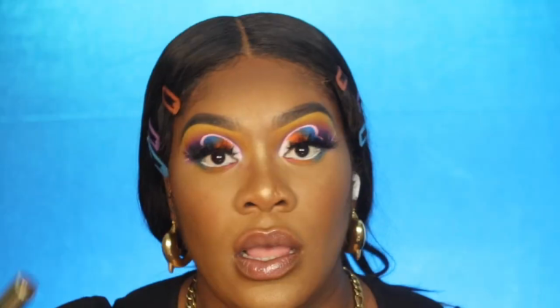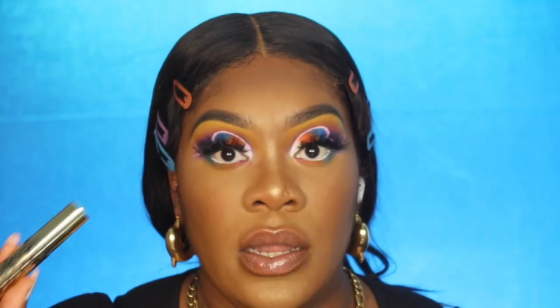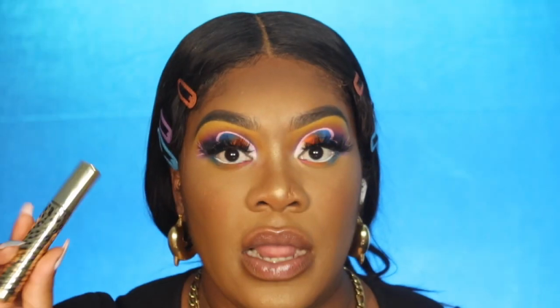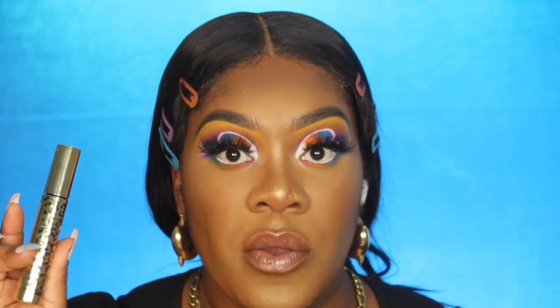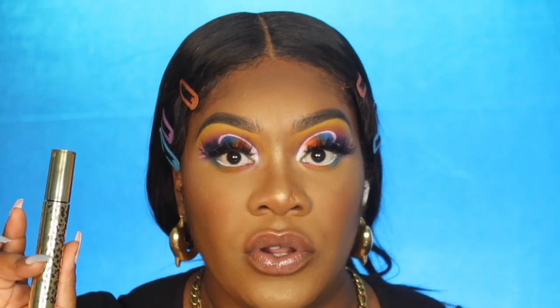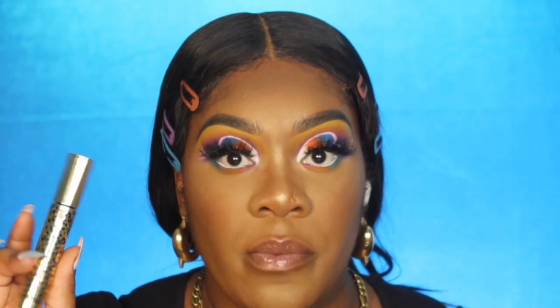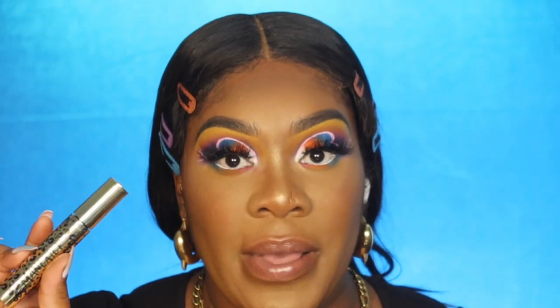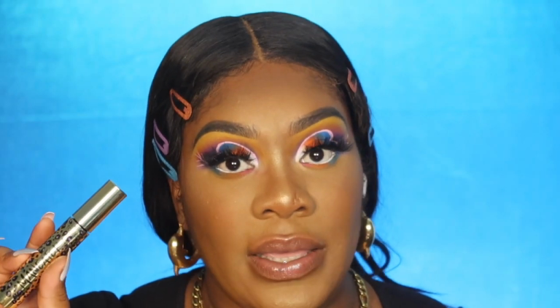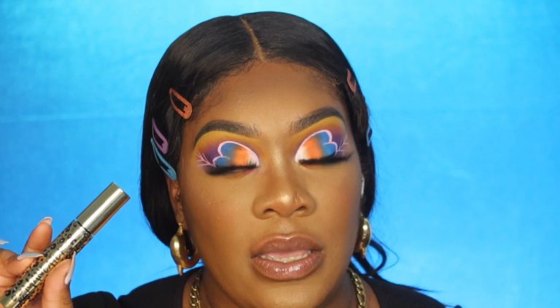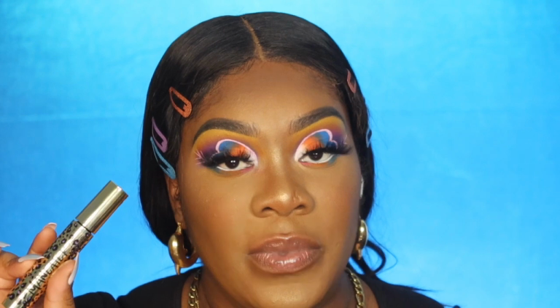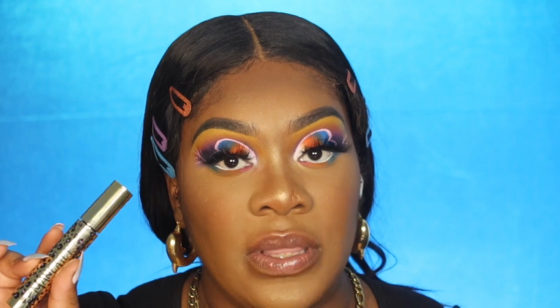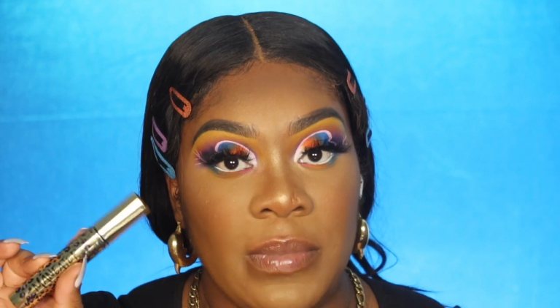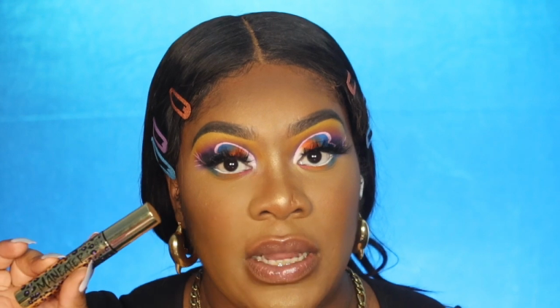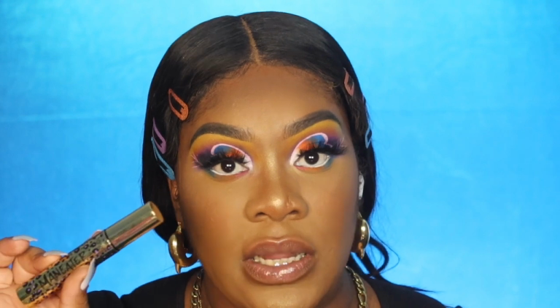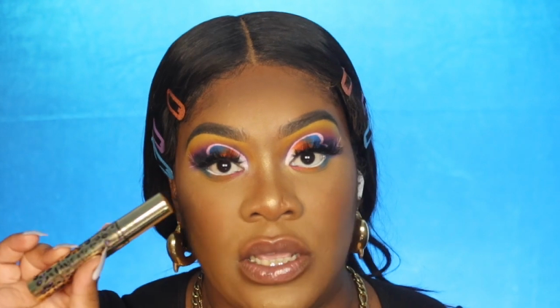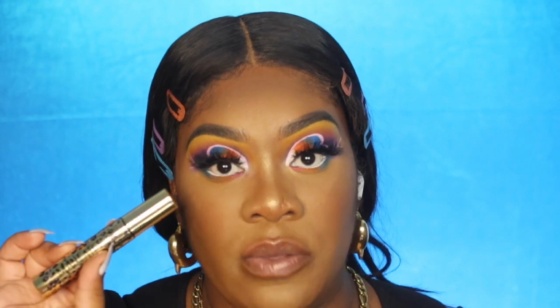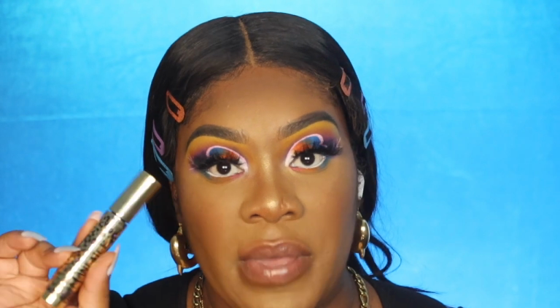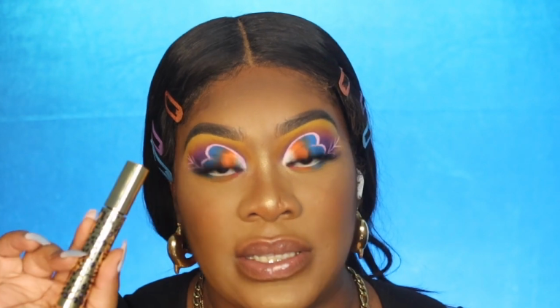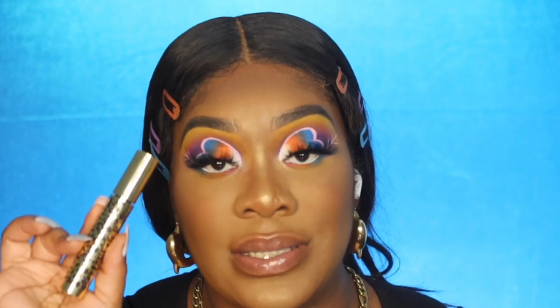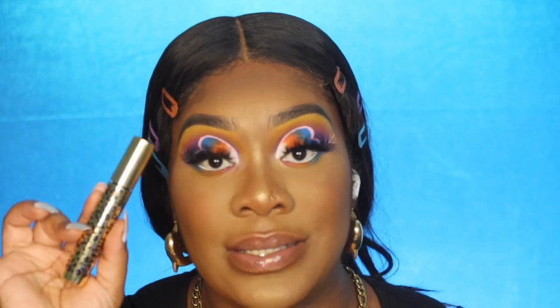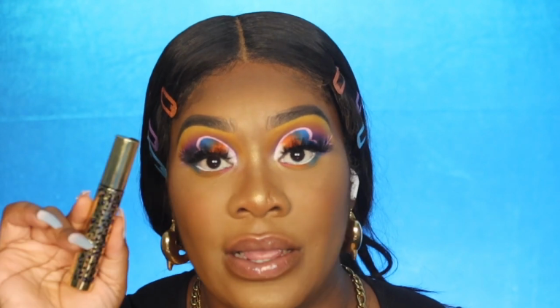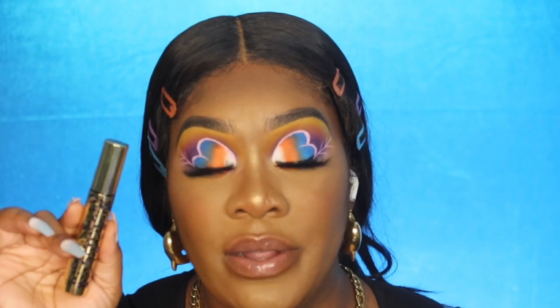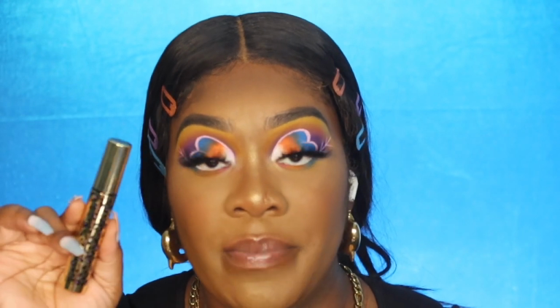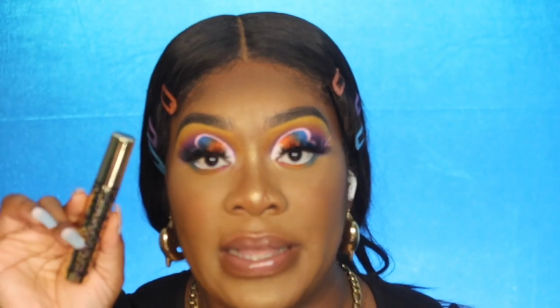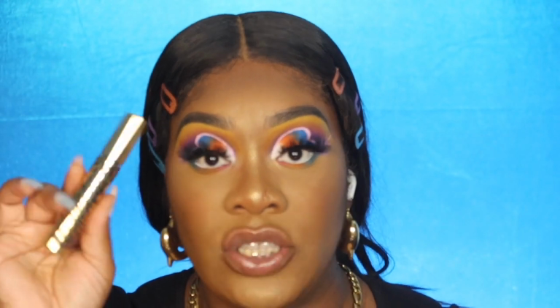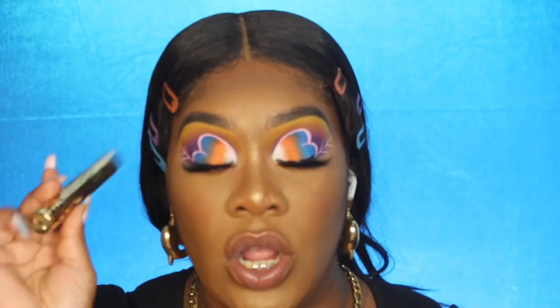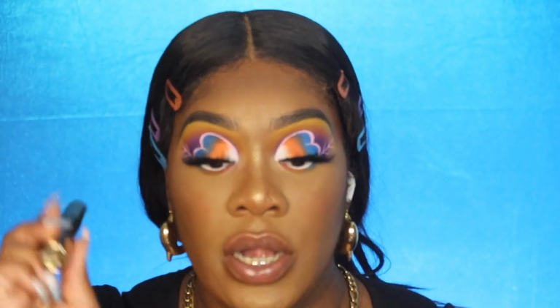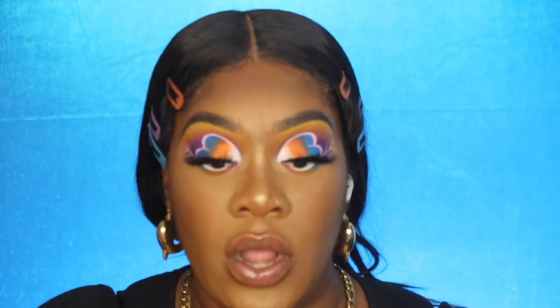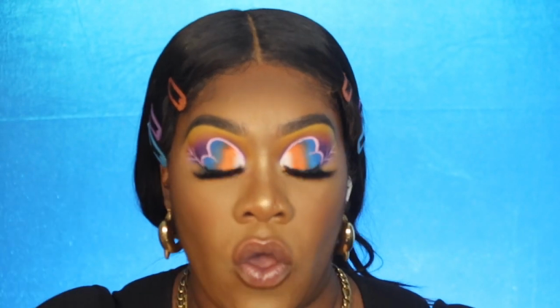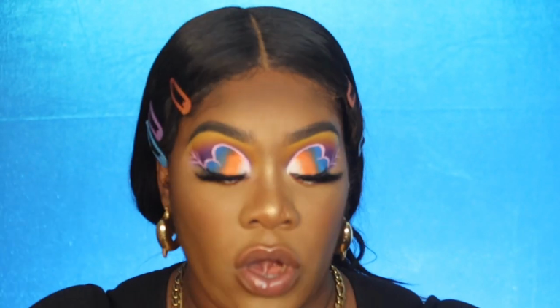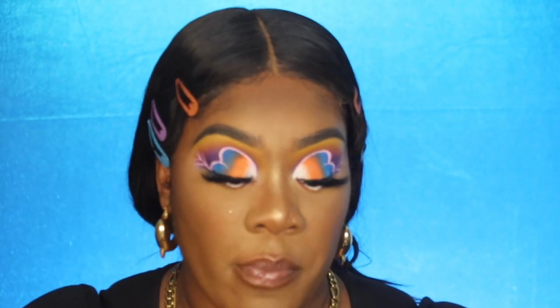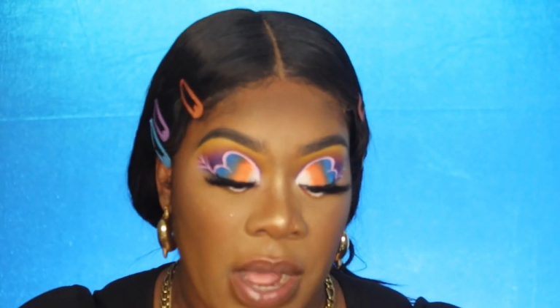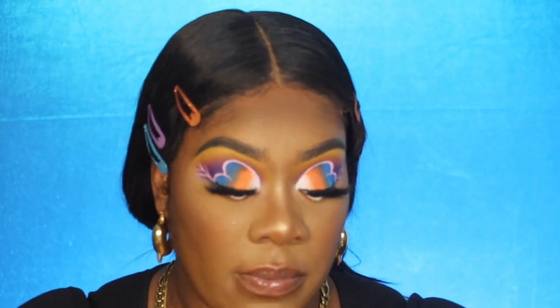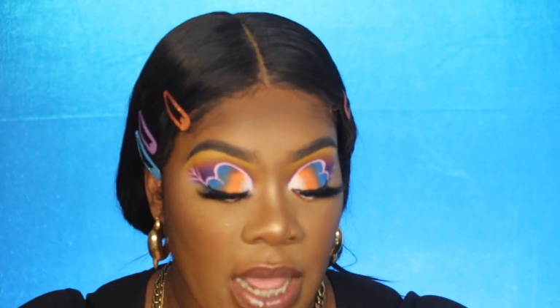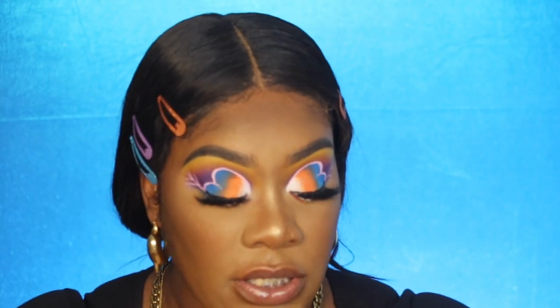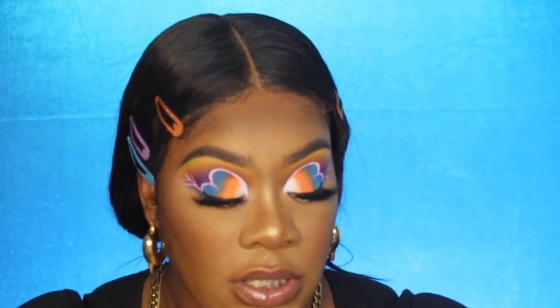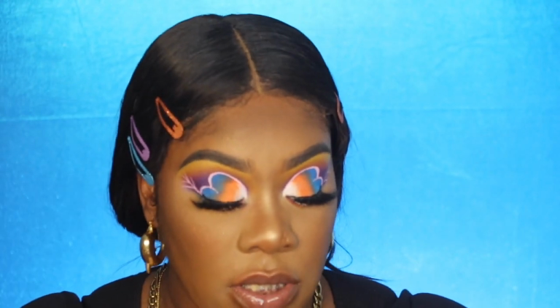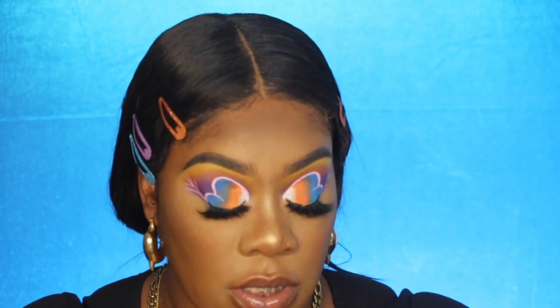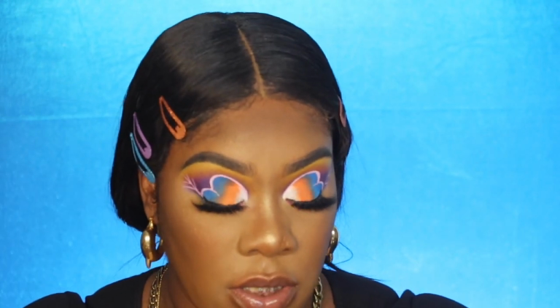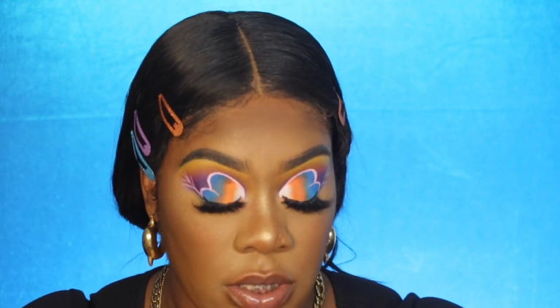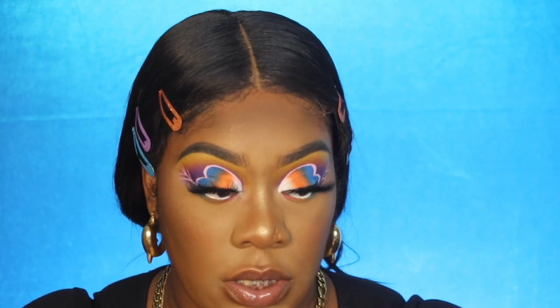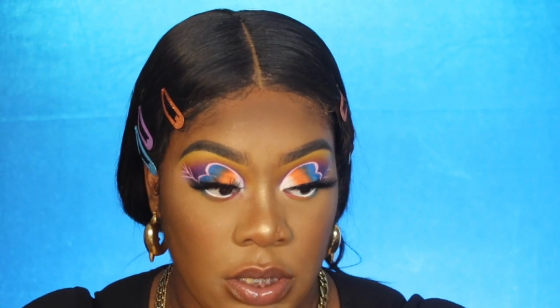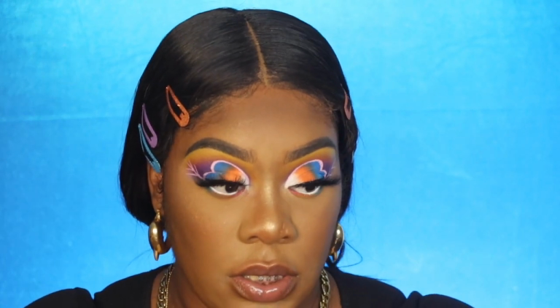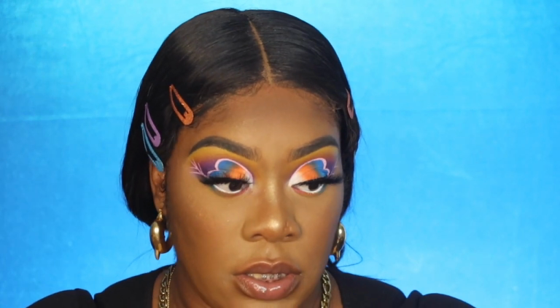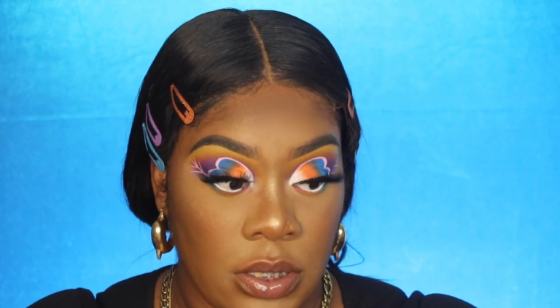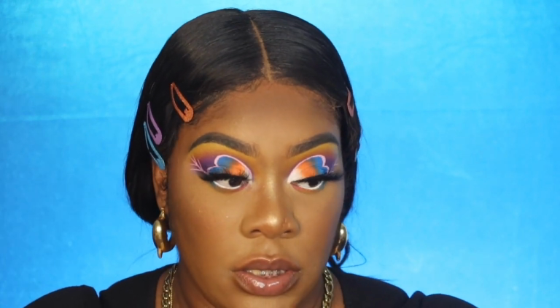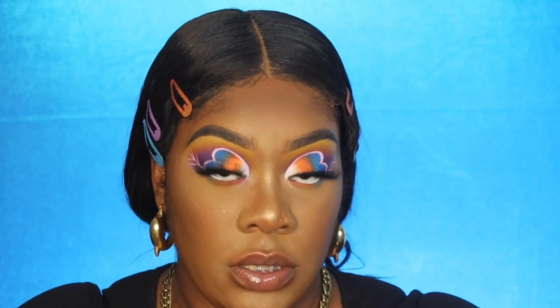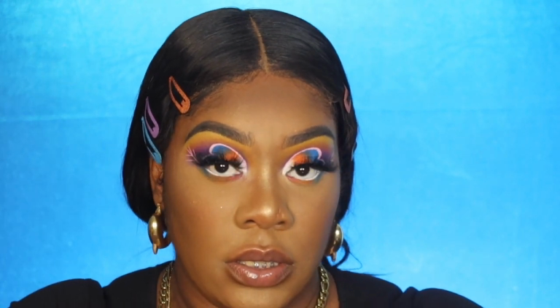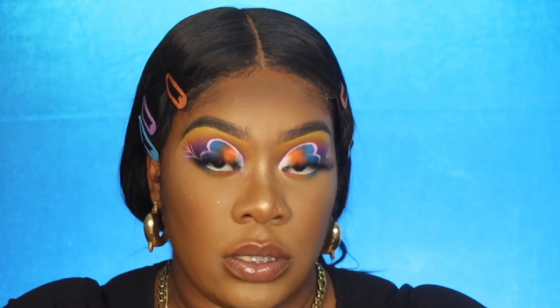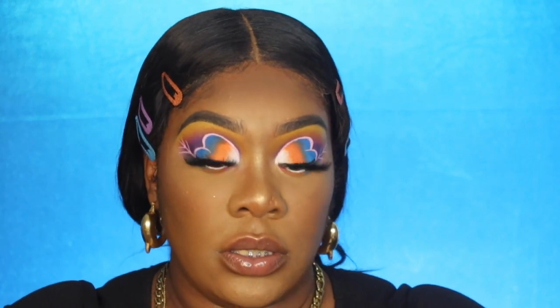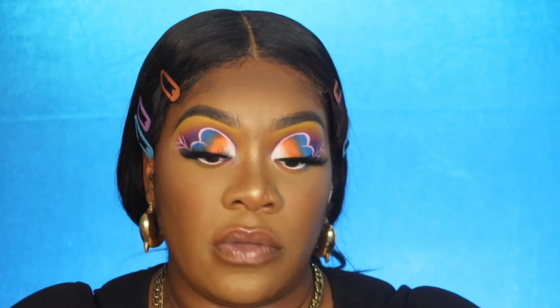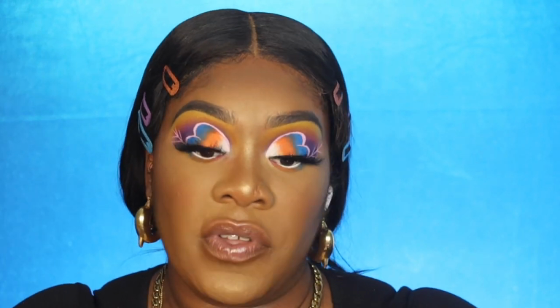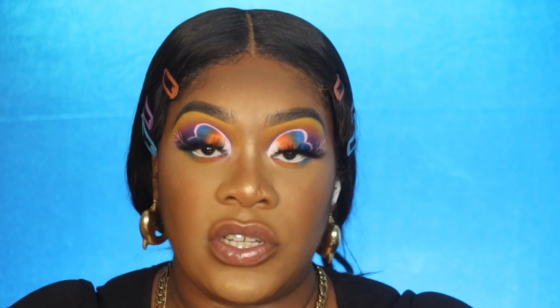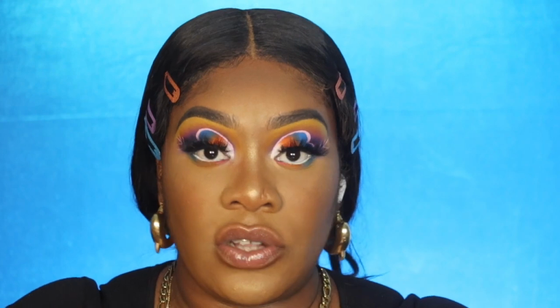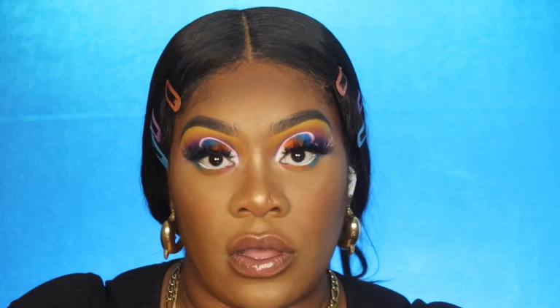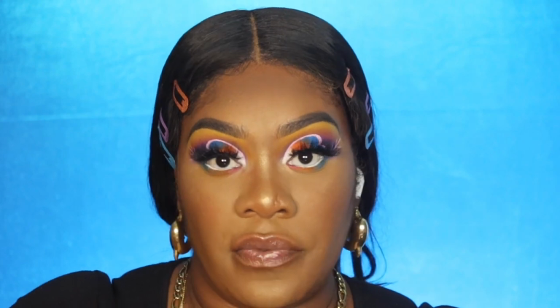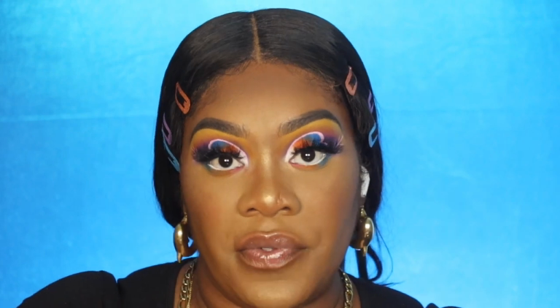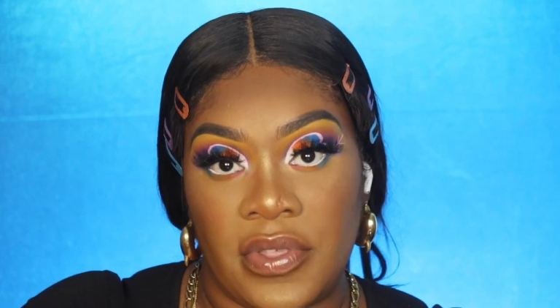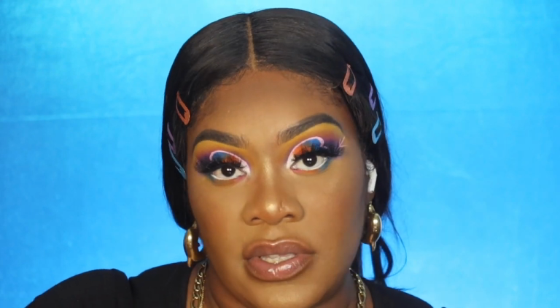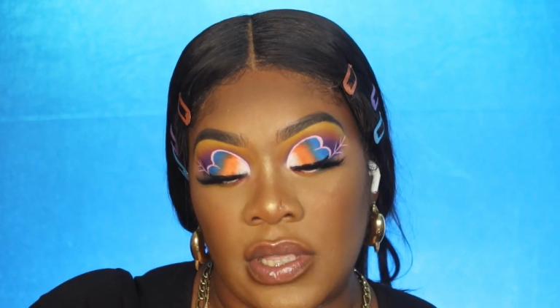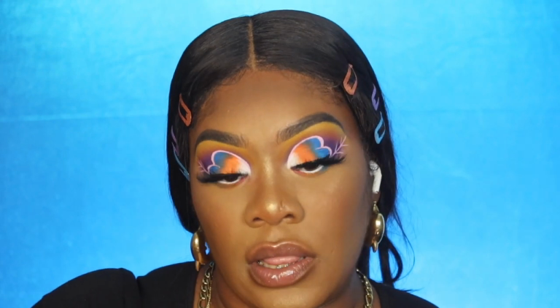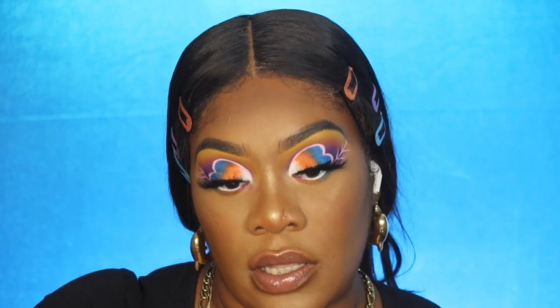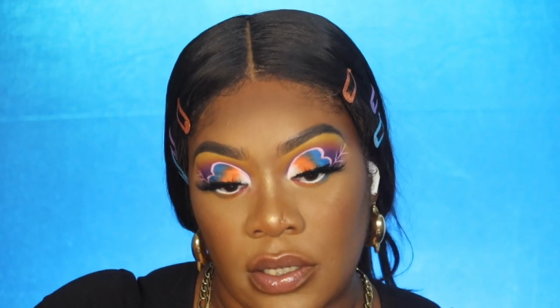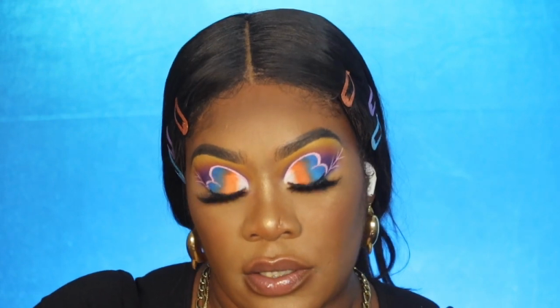Now I'm going to go back in with the Man Eater mascara by Tarte on the bottom lashes to finish off this look.